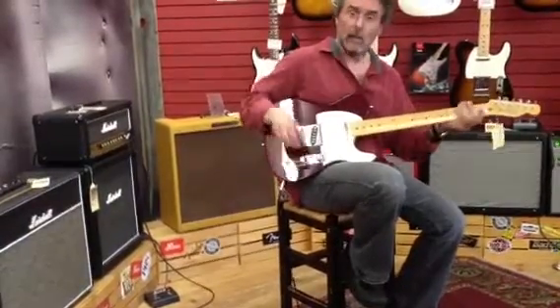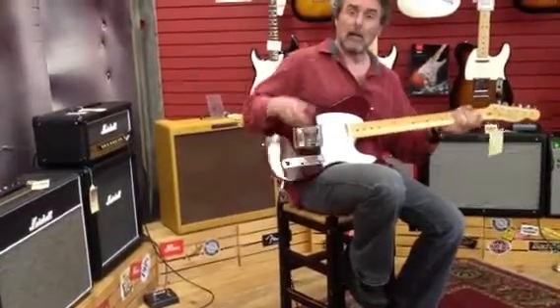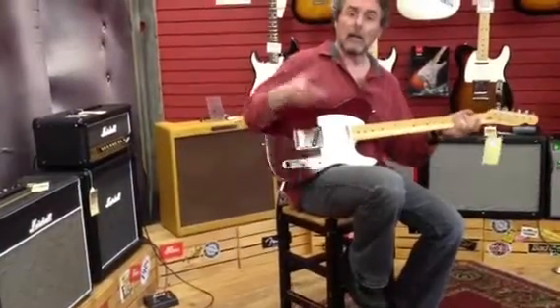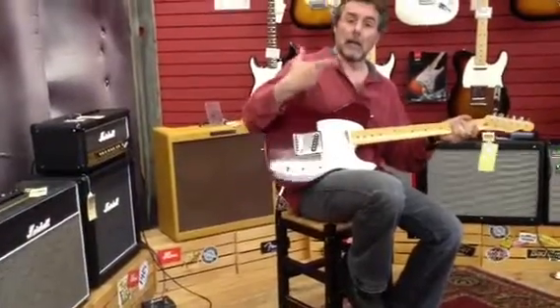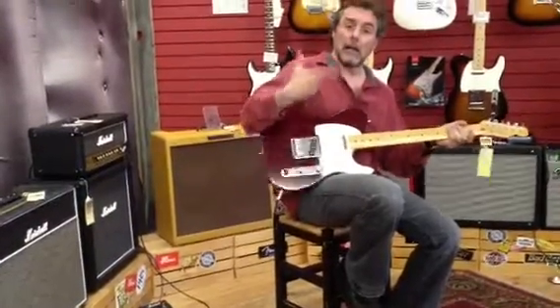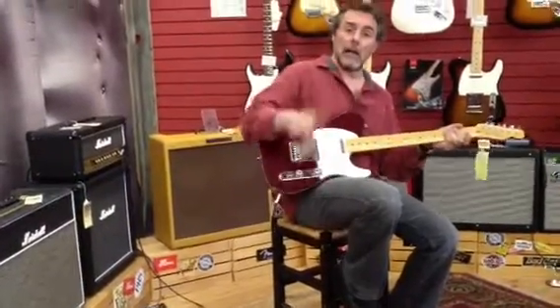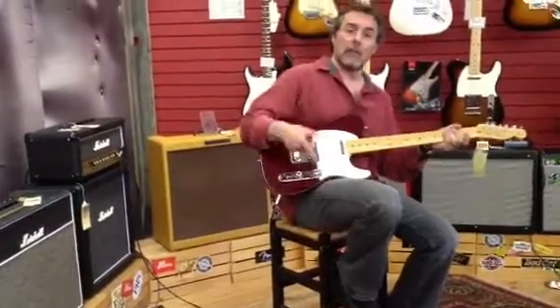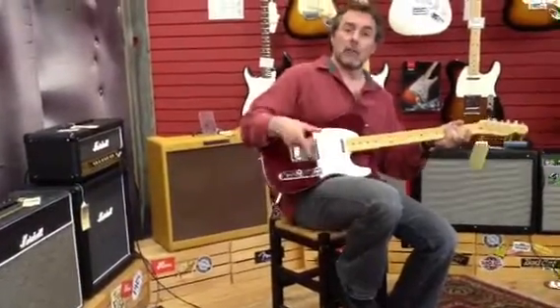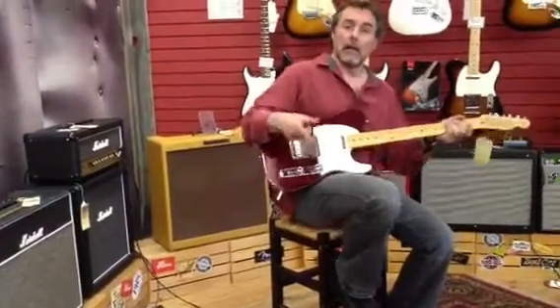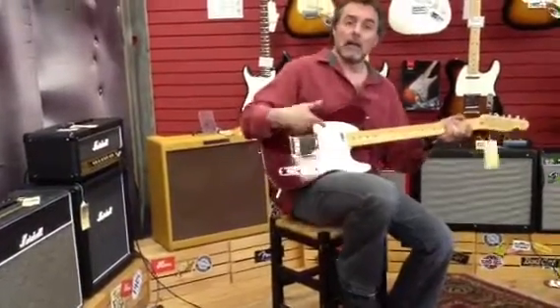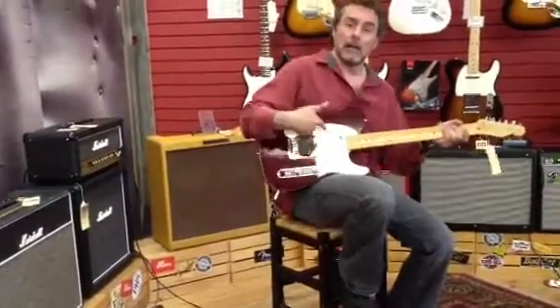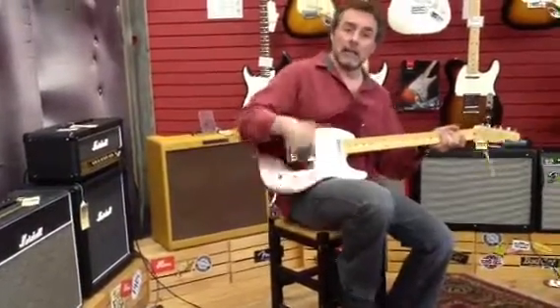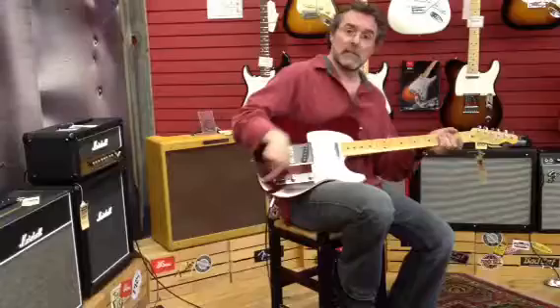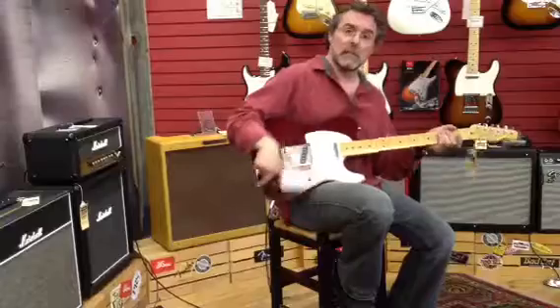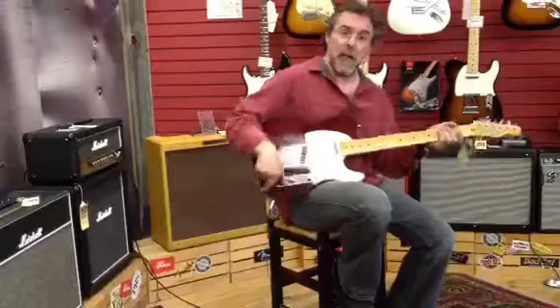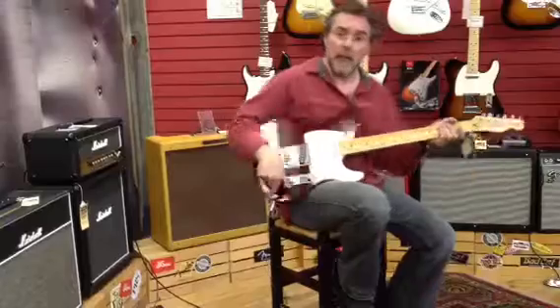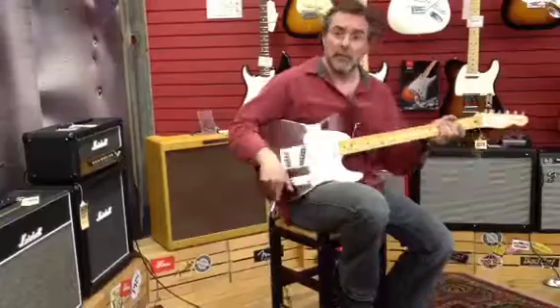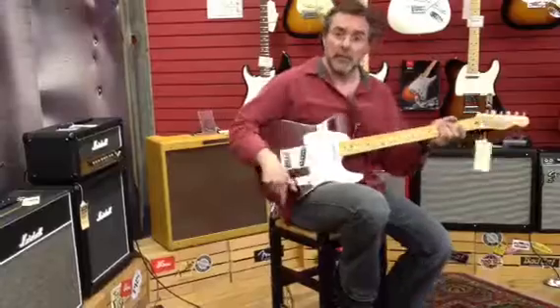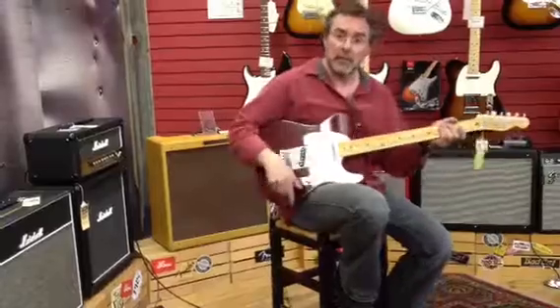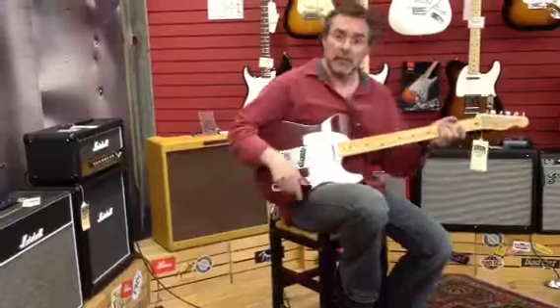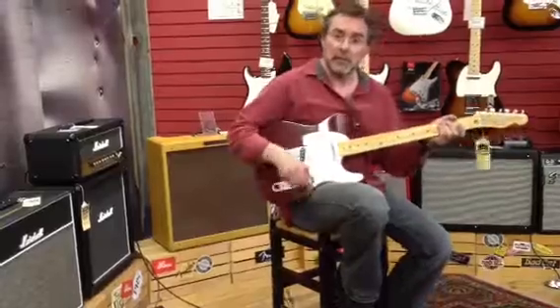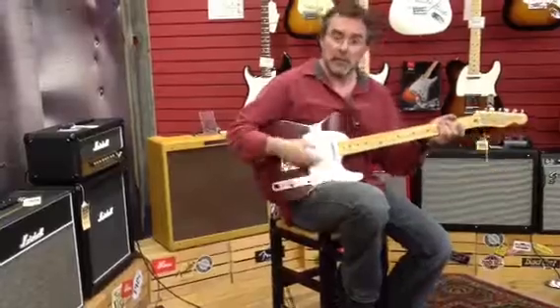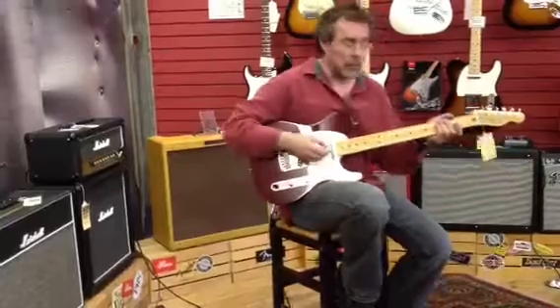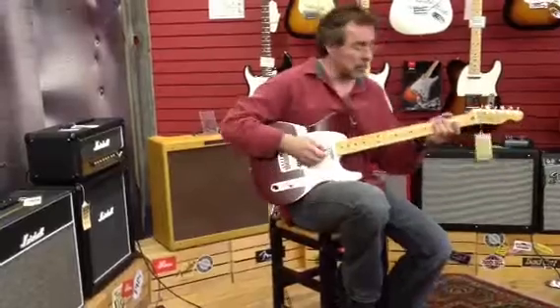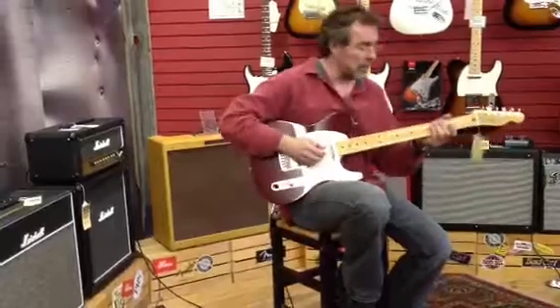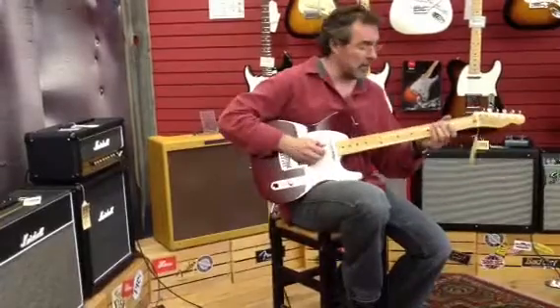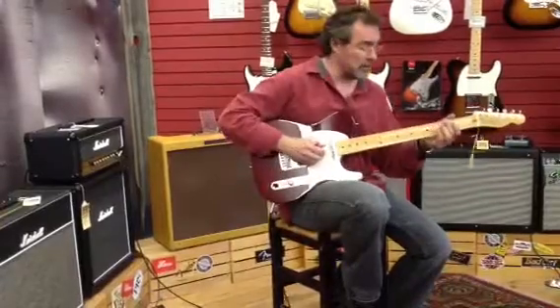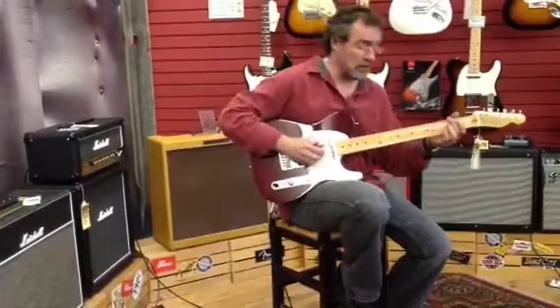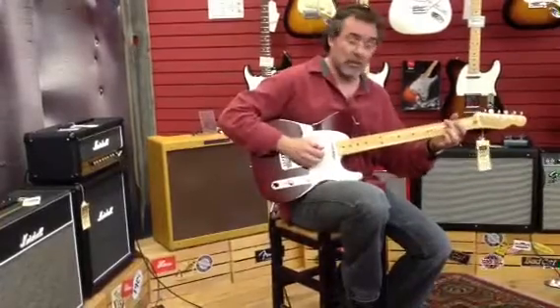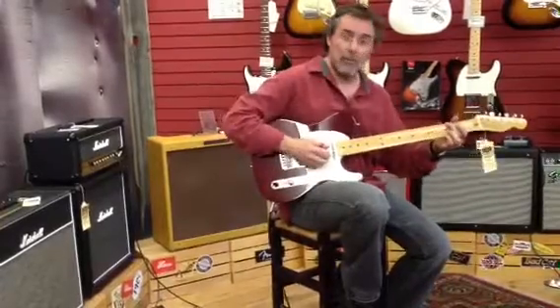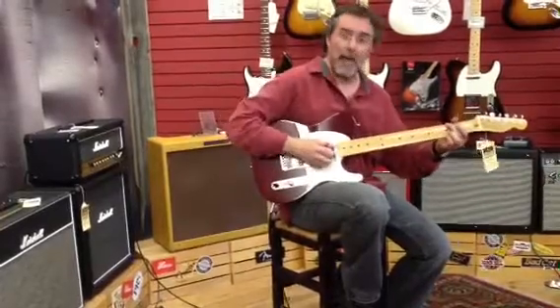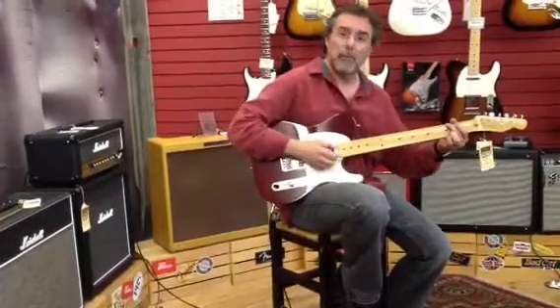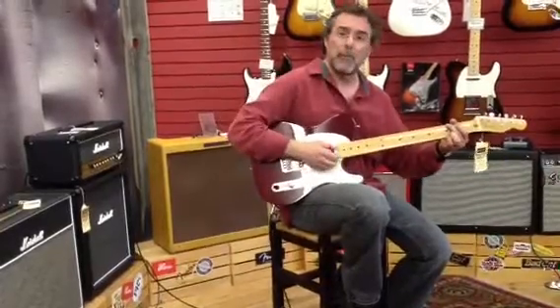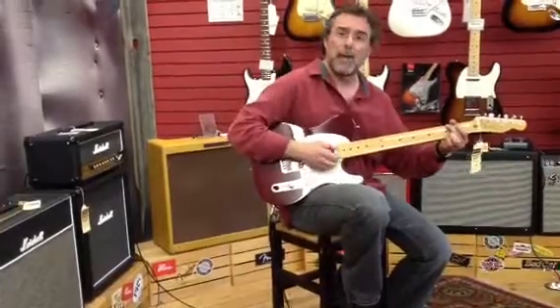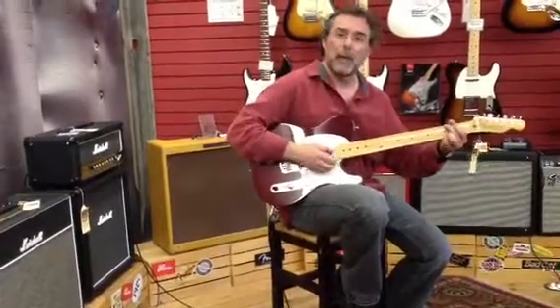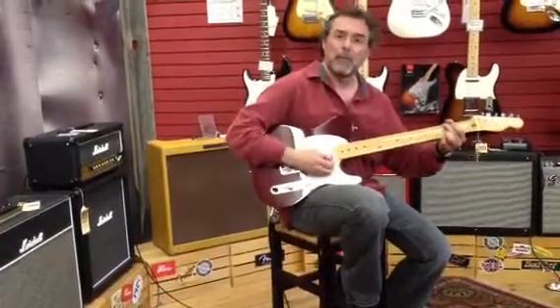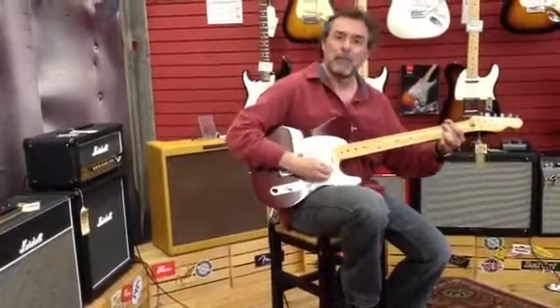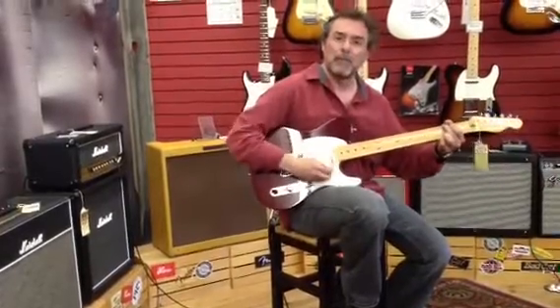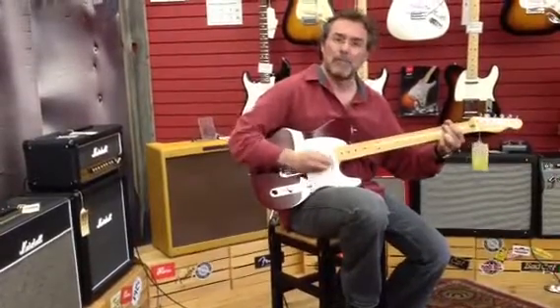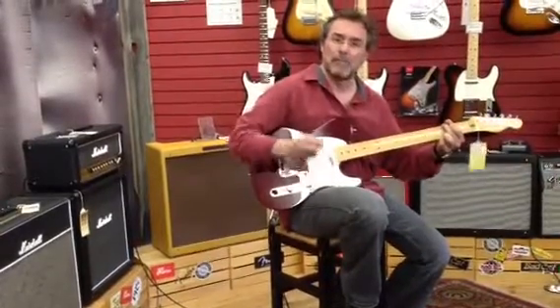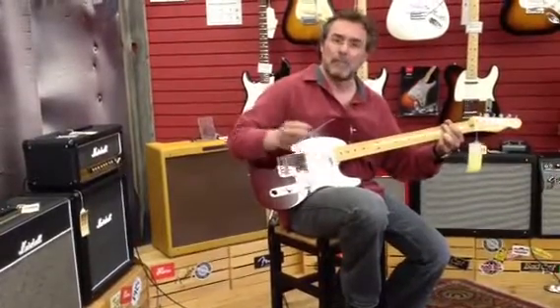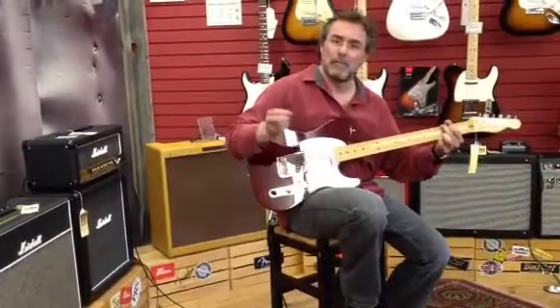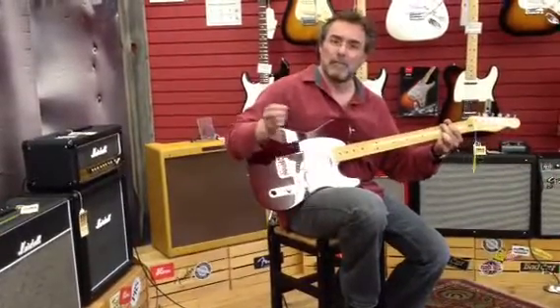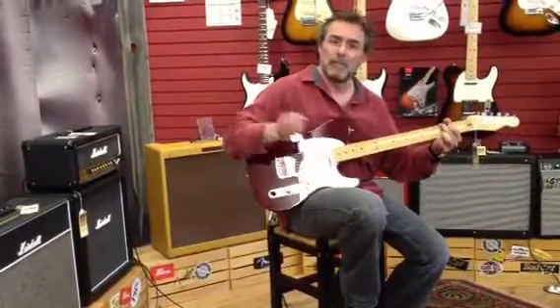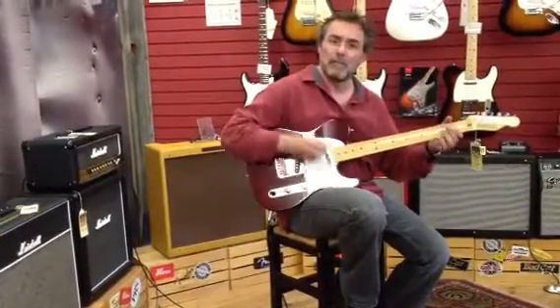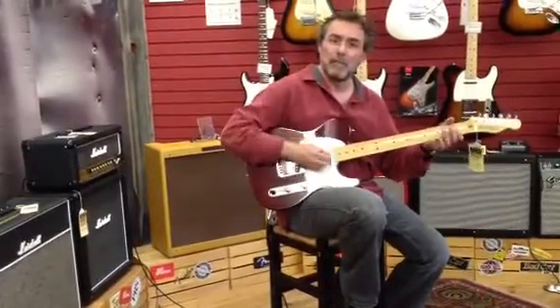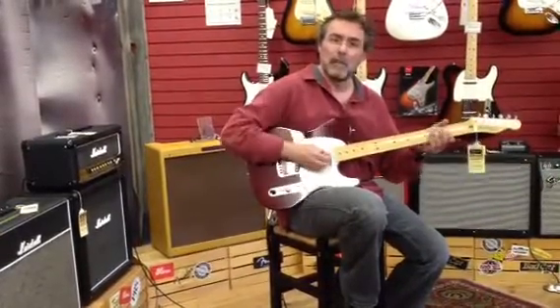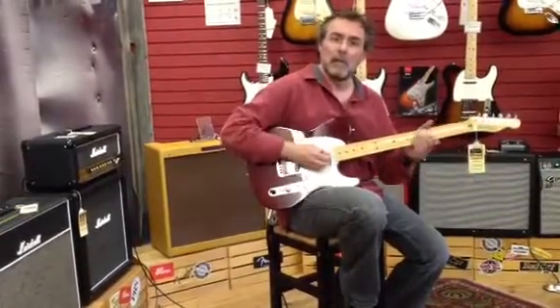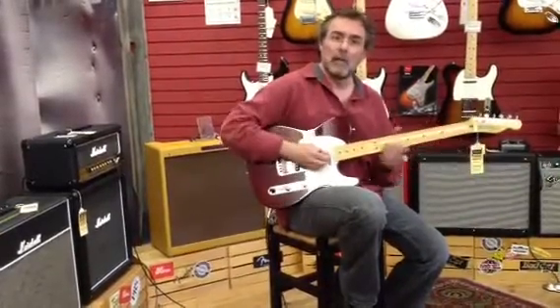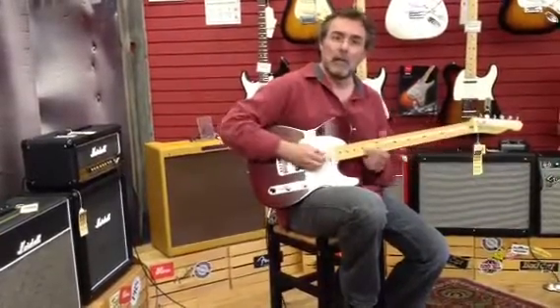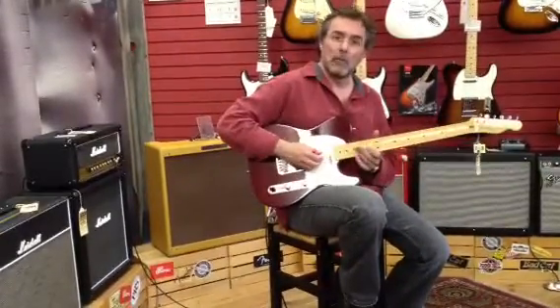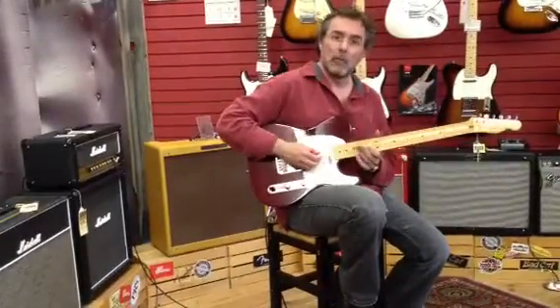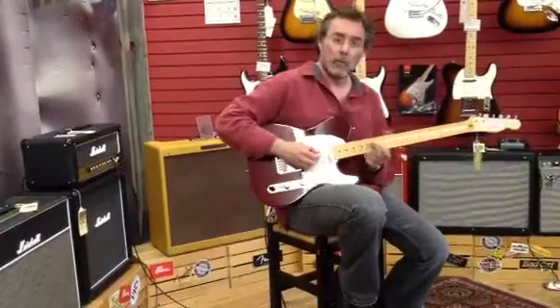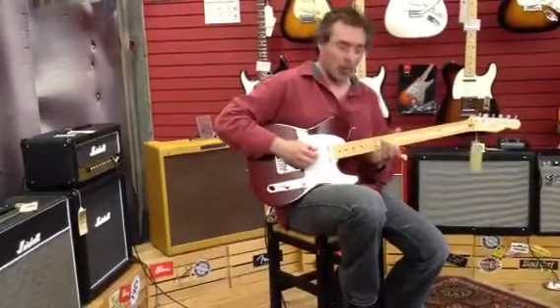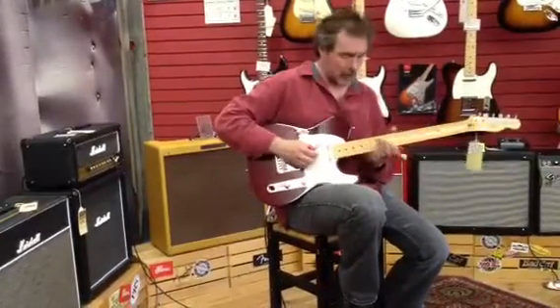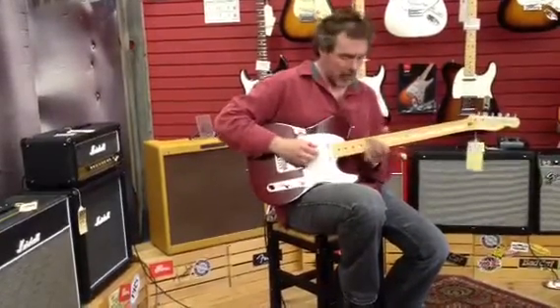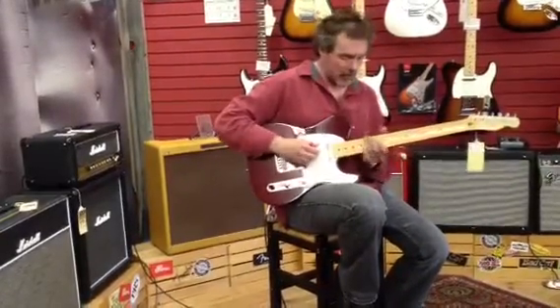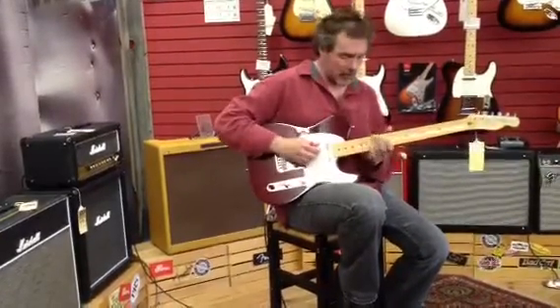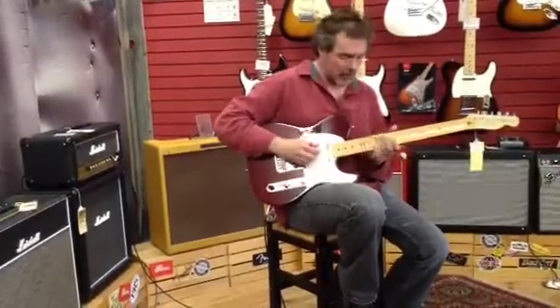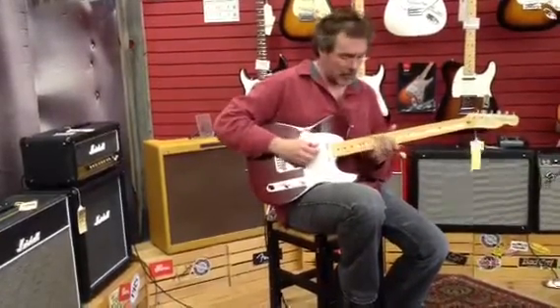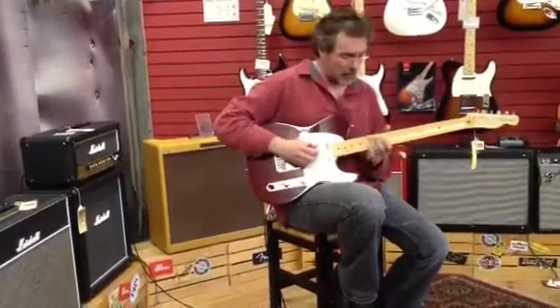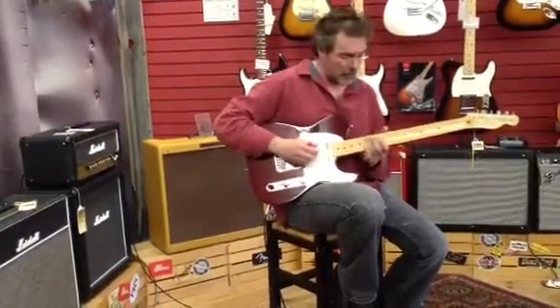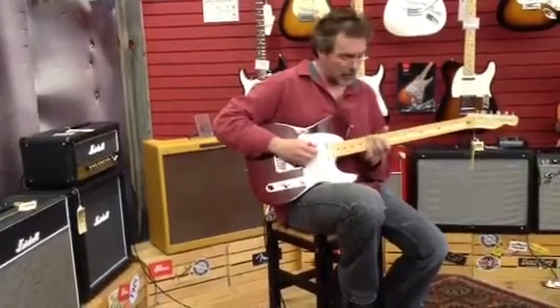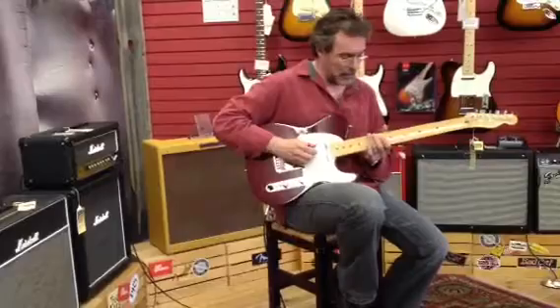And then last but not least, the back position, which I believe is just the back pickup — real classic Tele pickup.